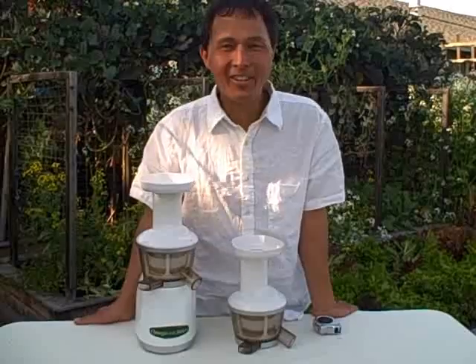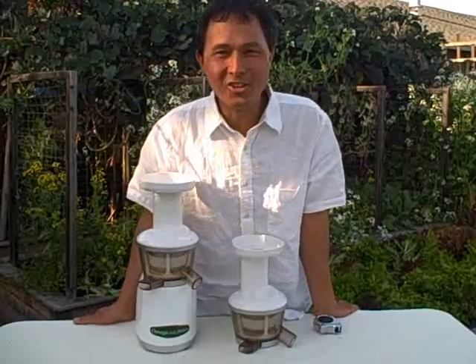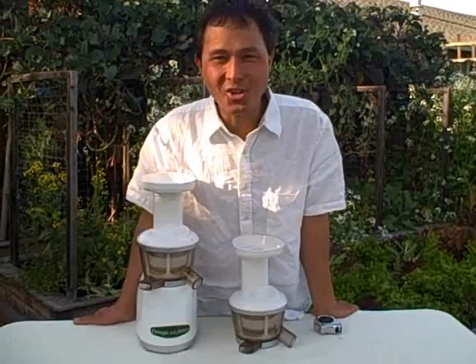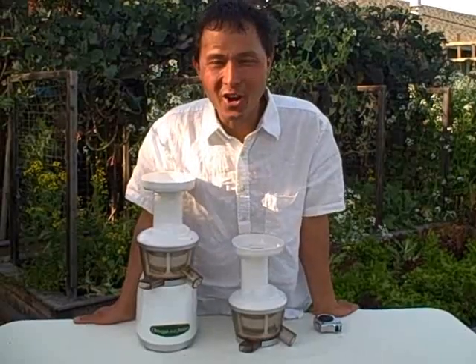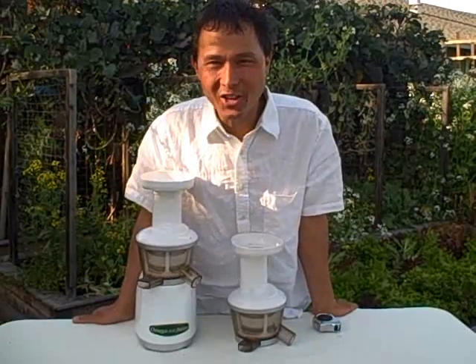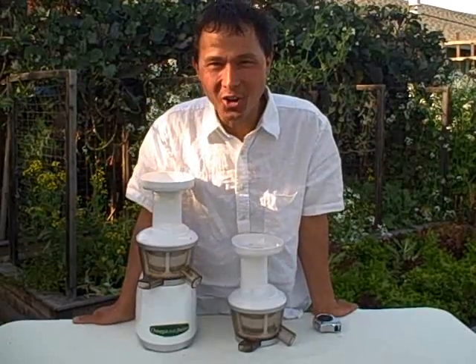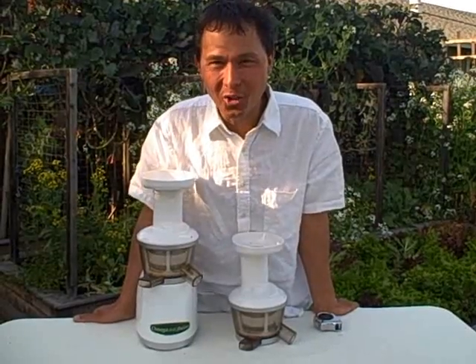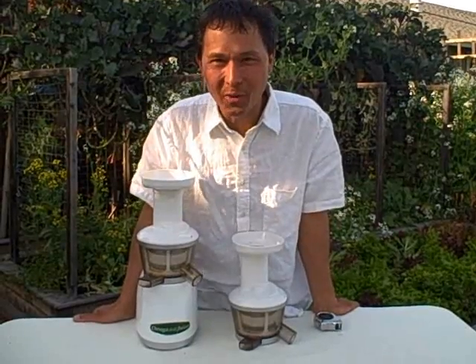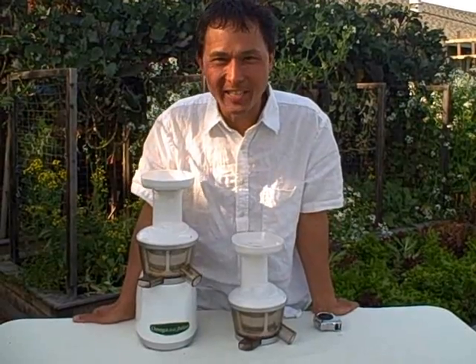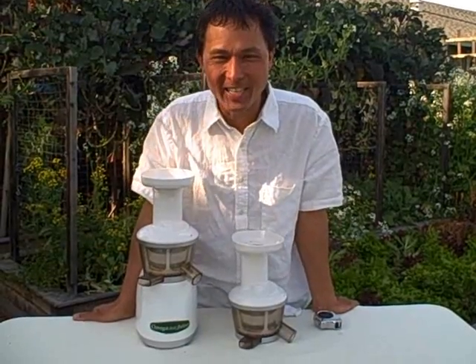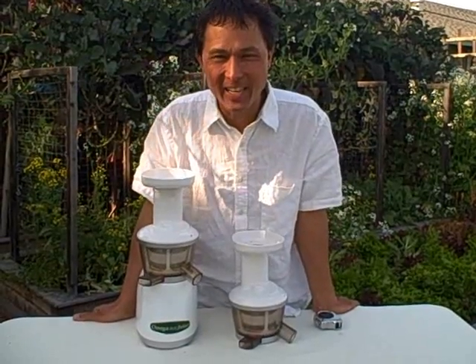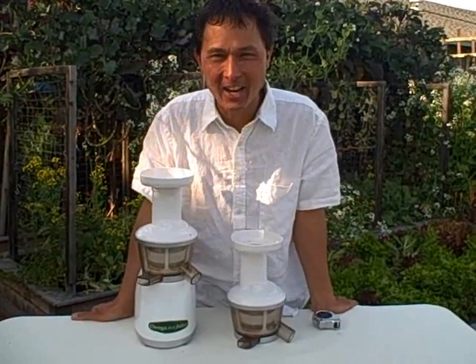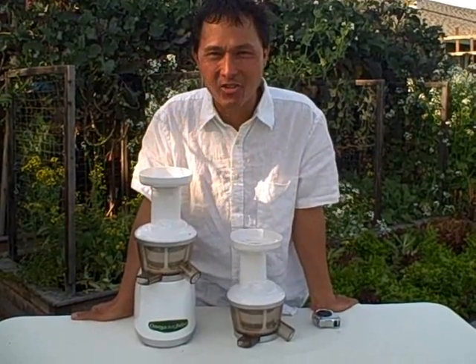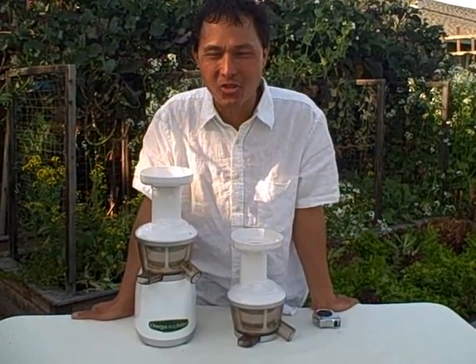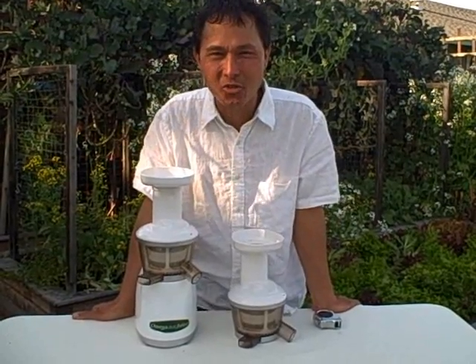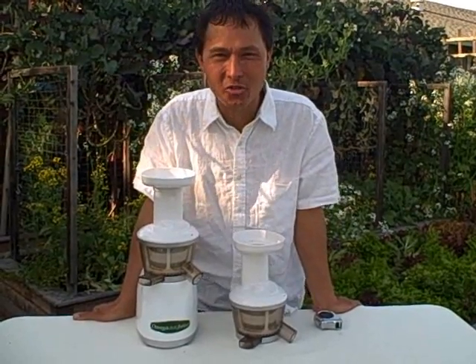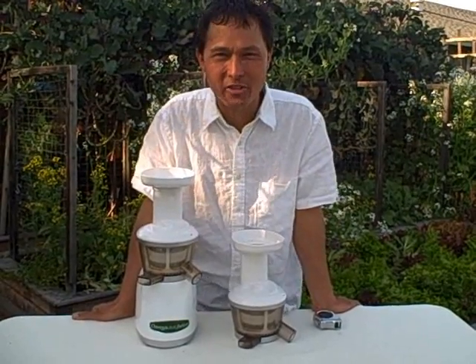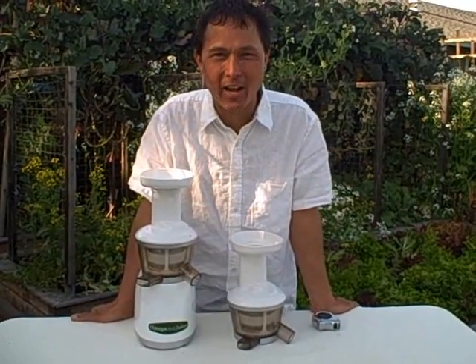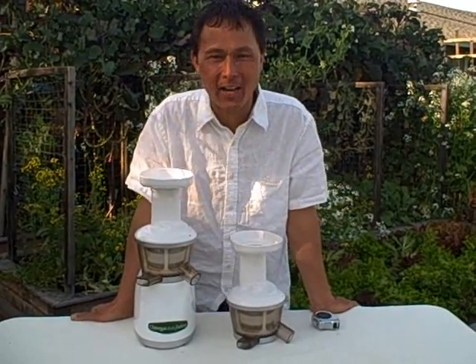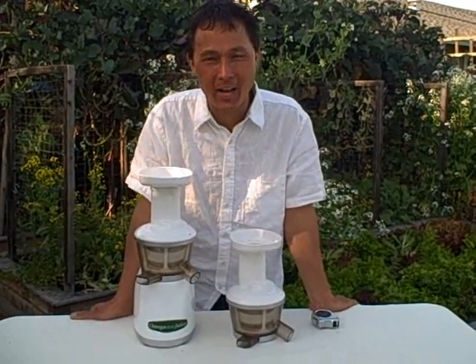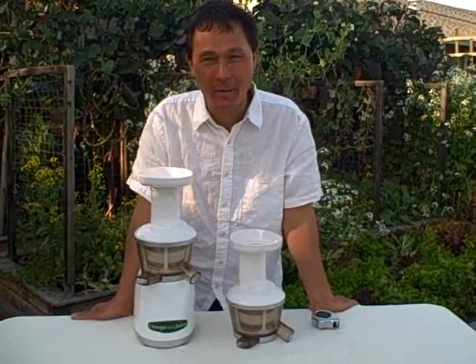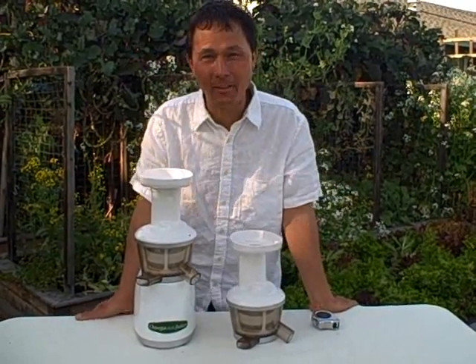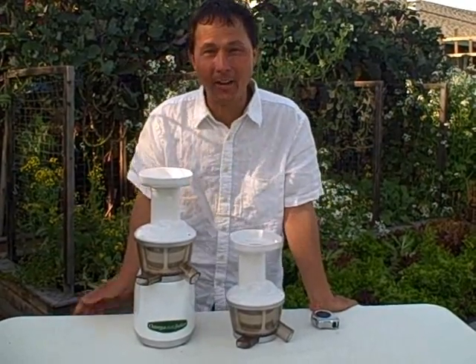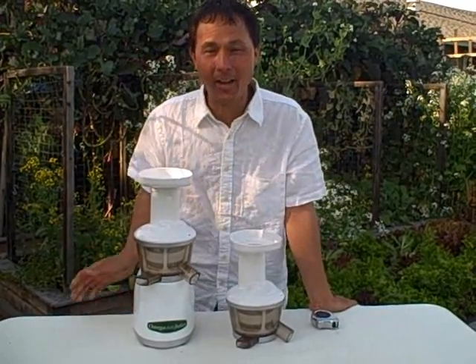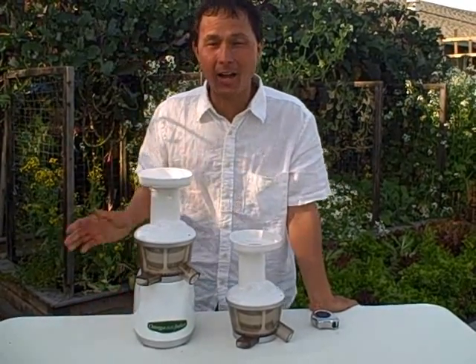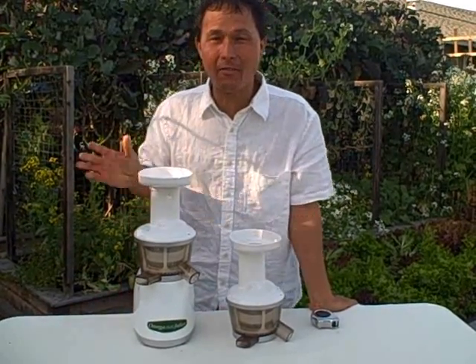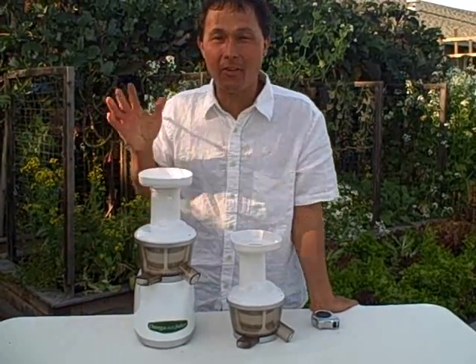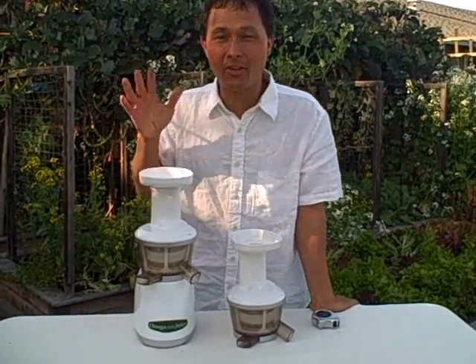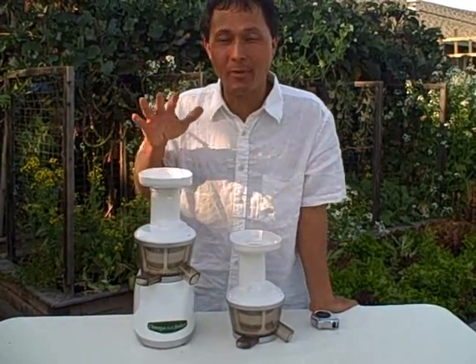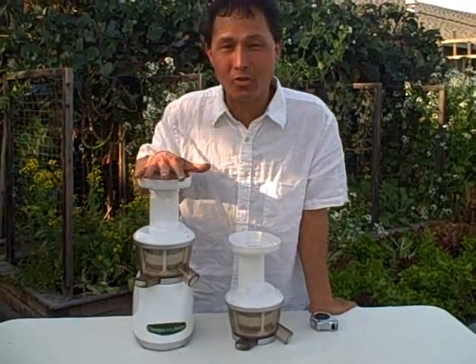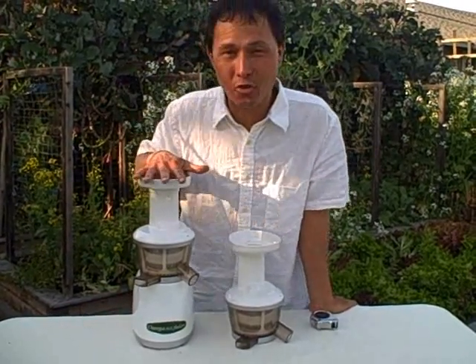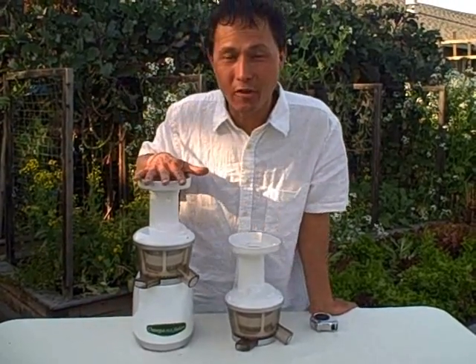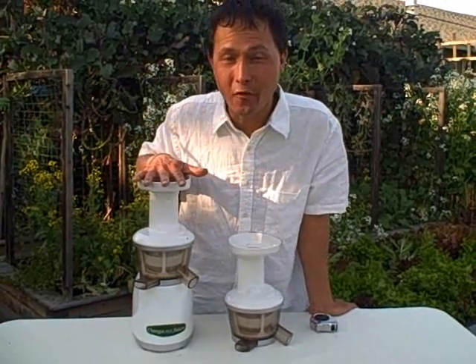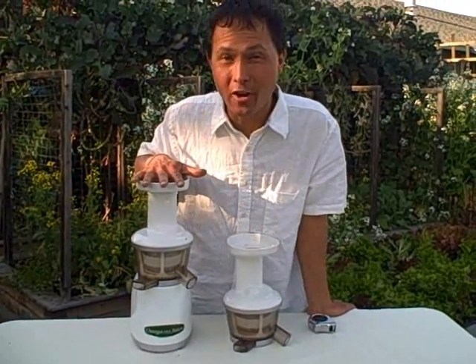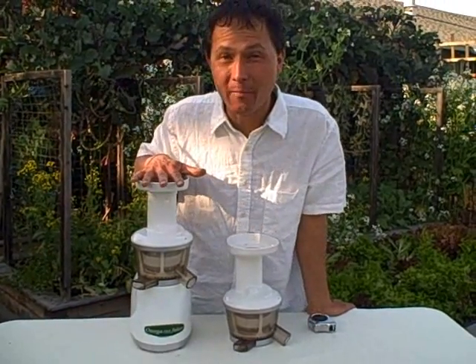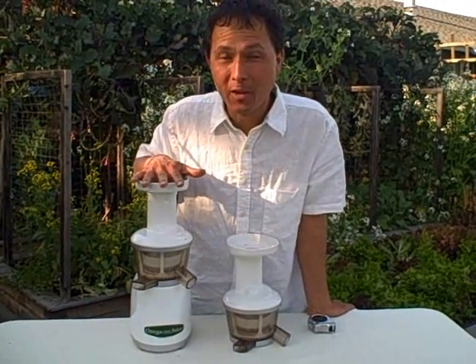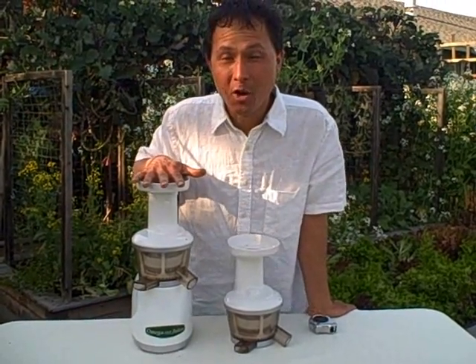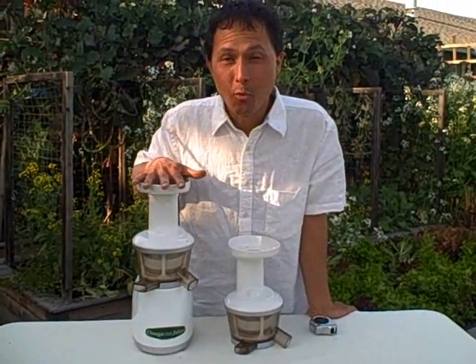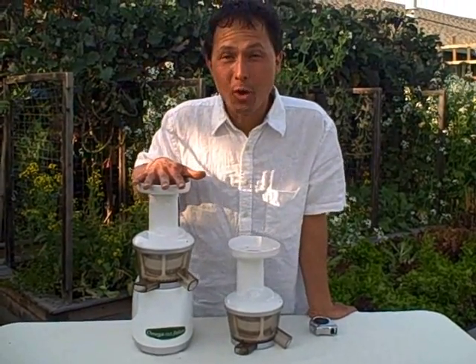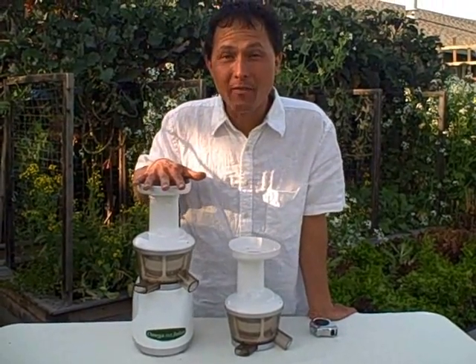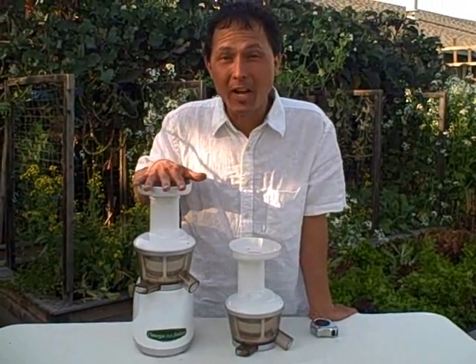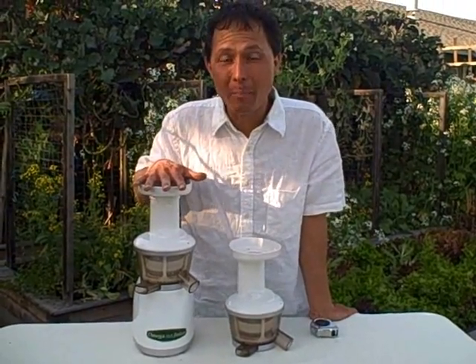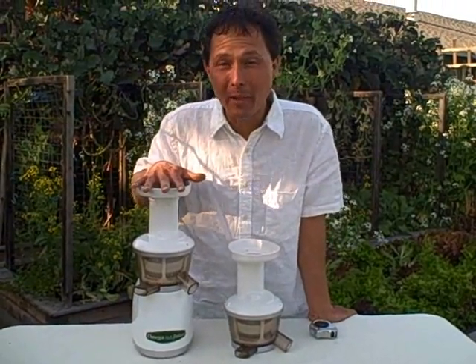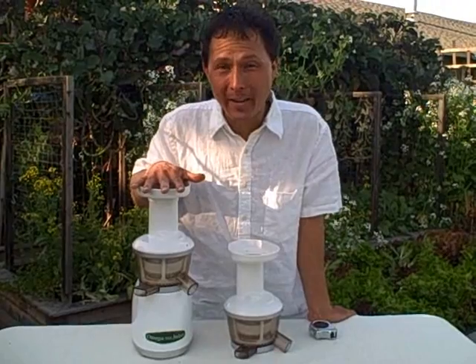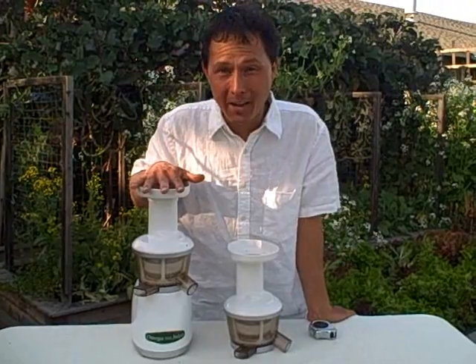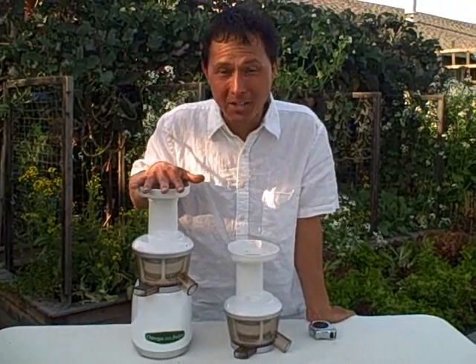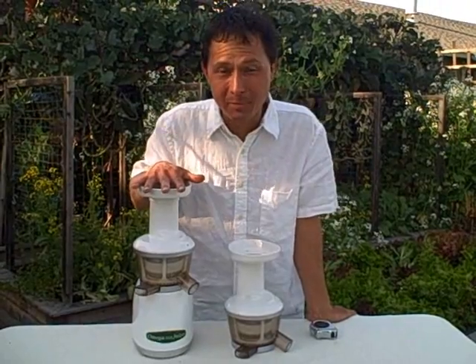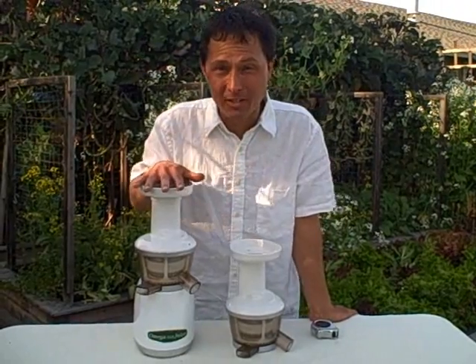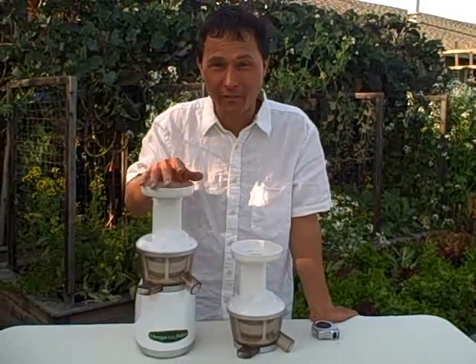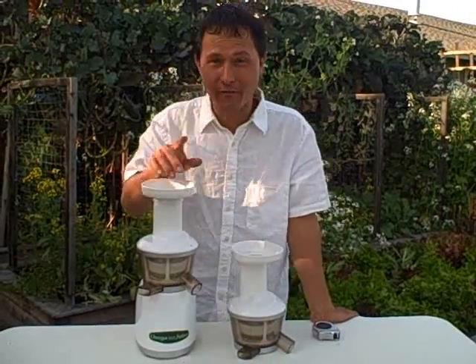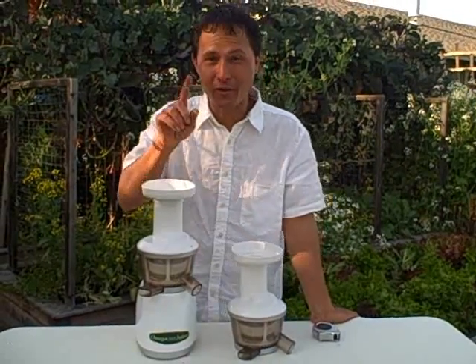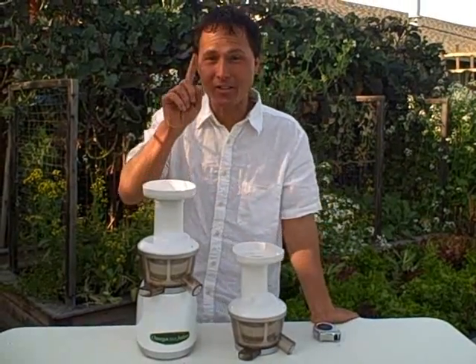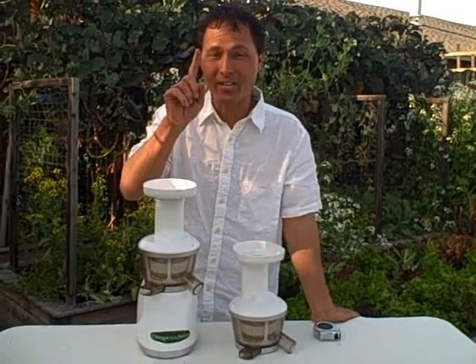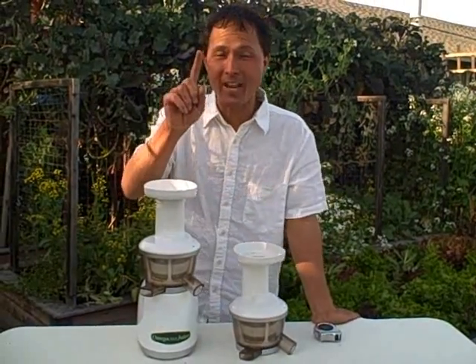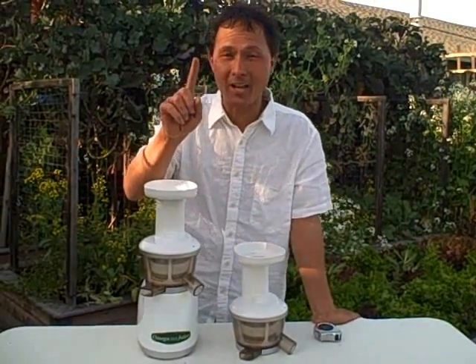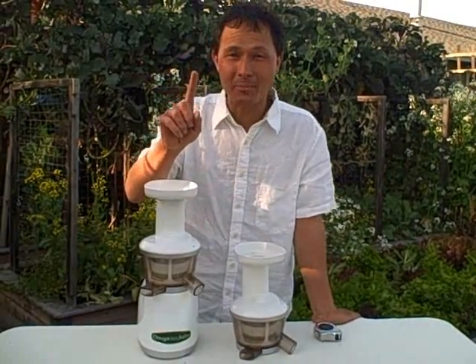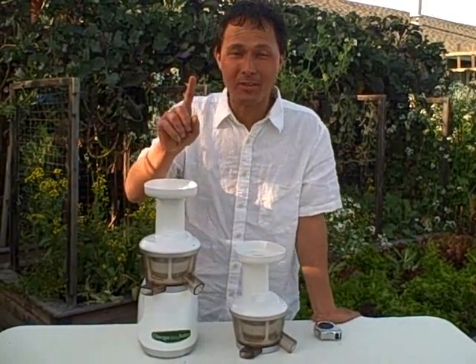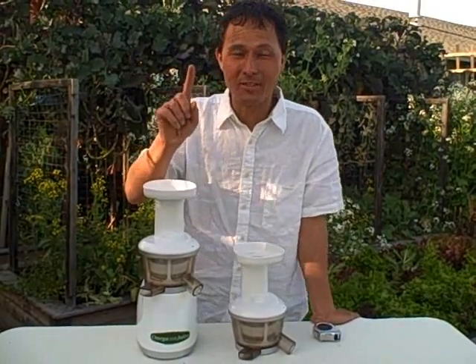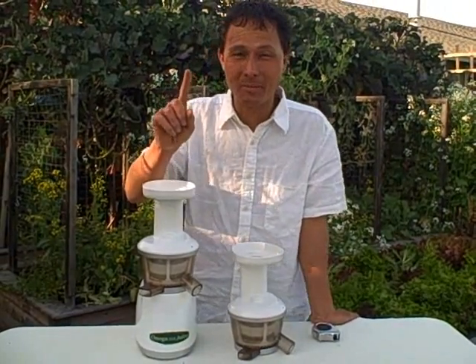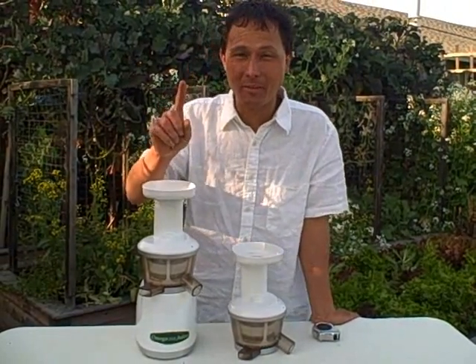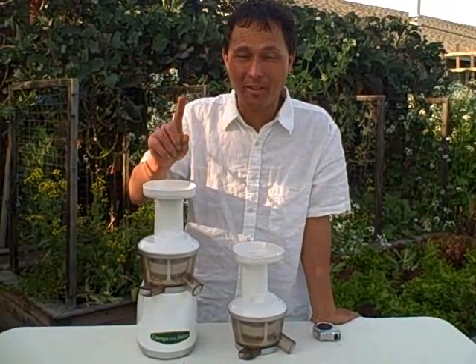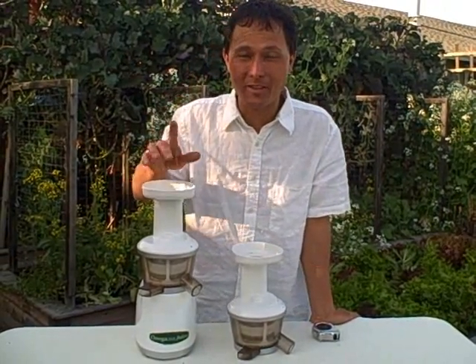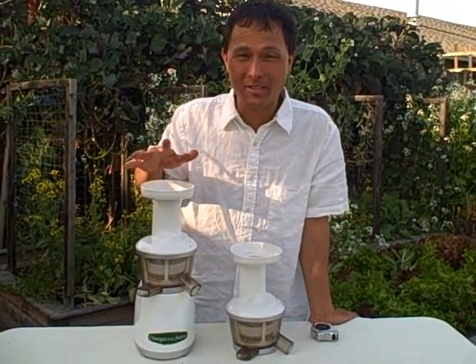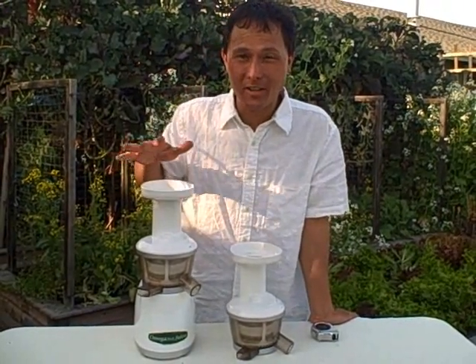This is John Kohler with discountjuicers.com. Today I have a very special treat for you. We have a couple of announcements.